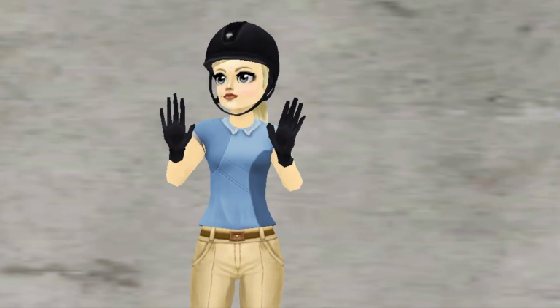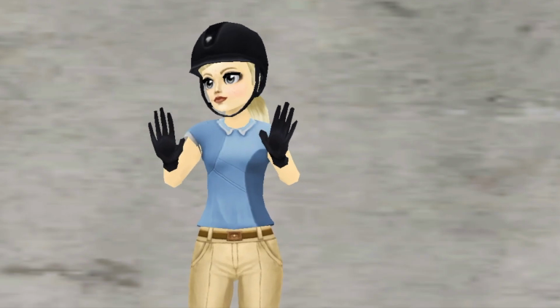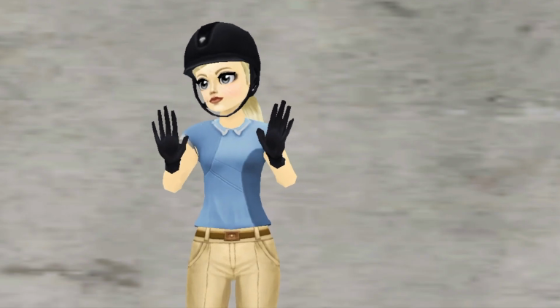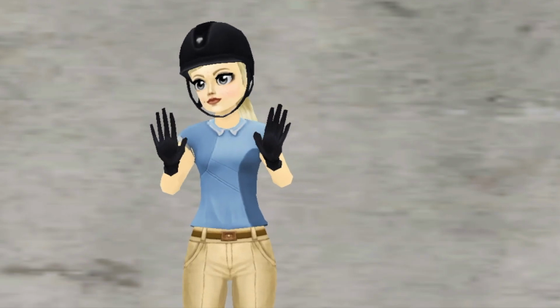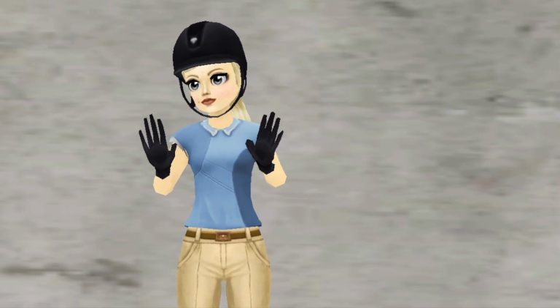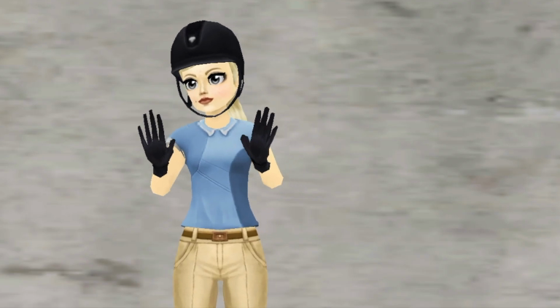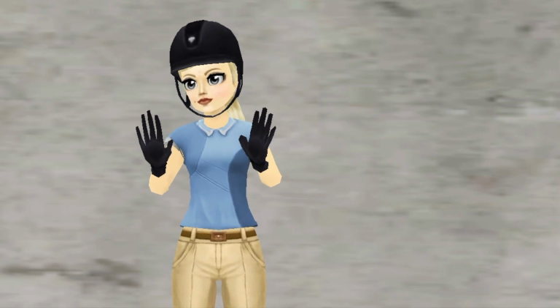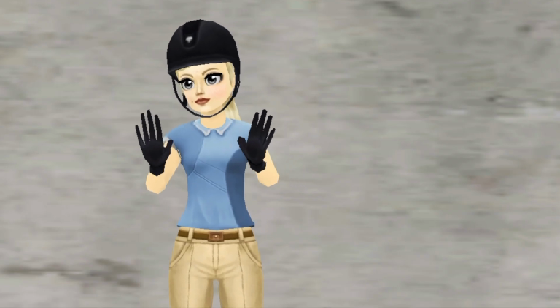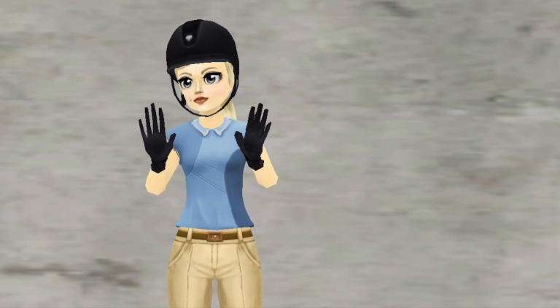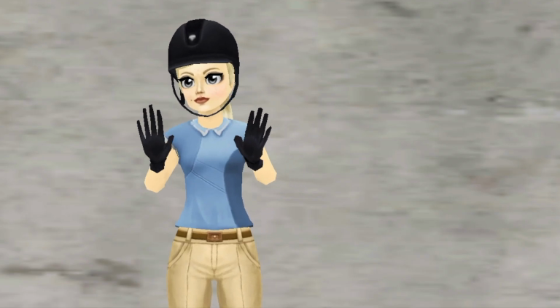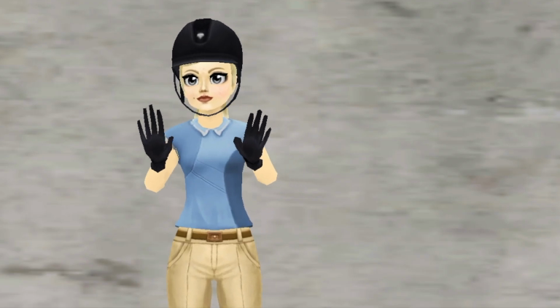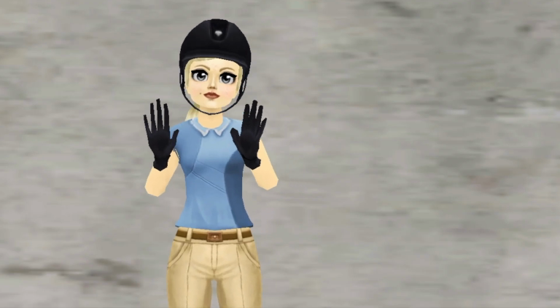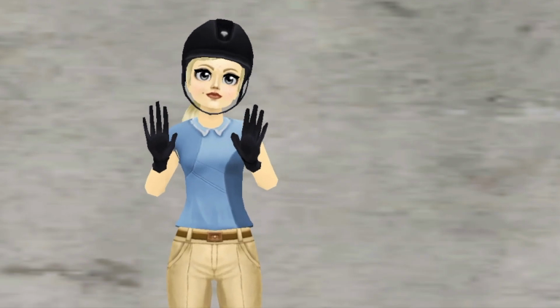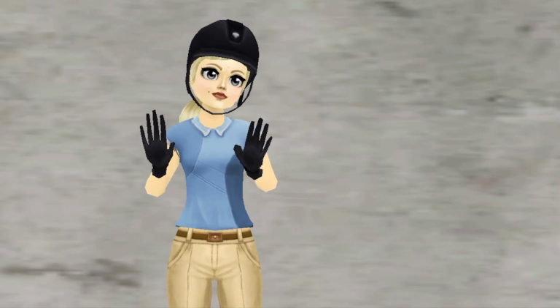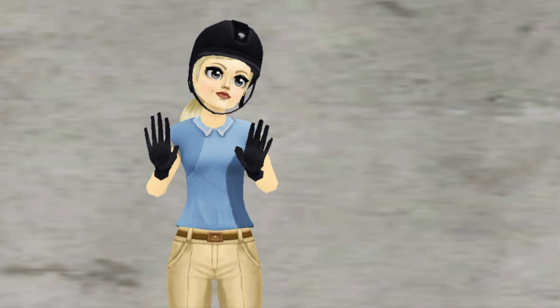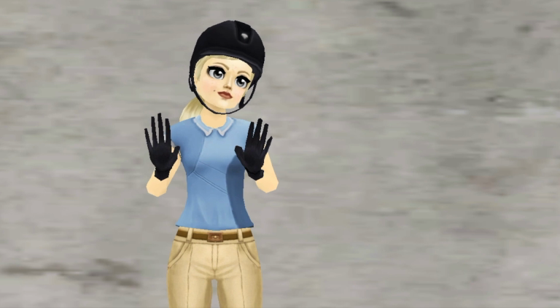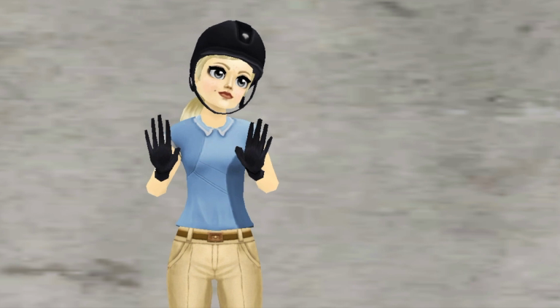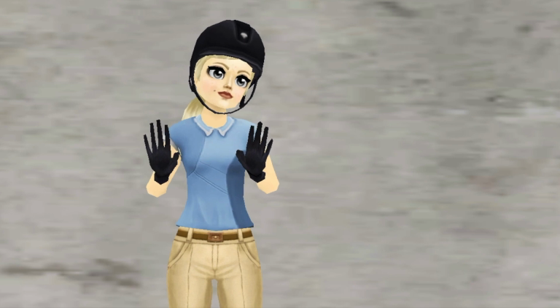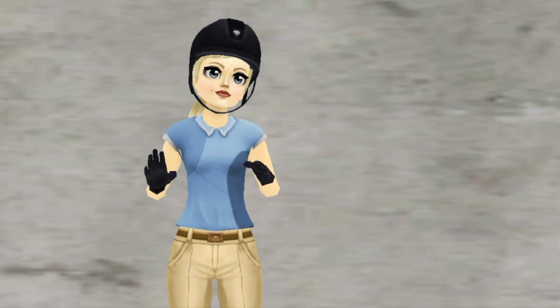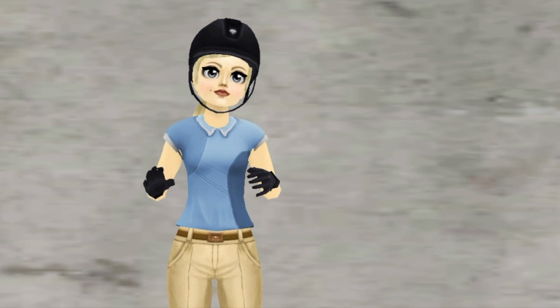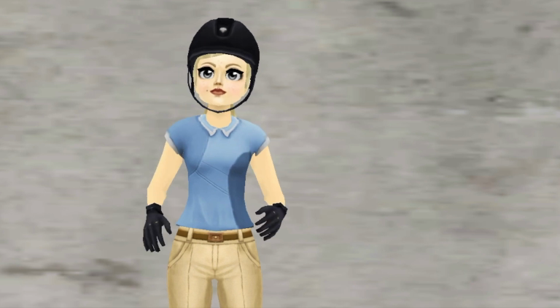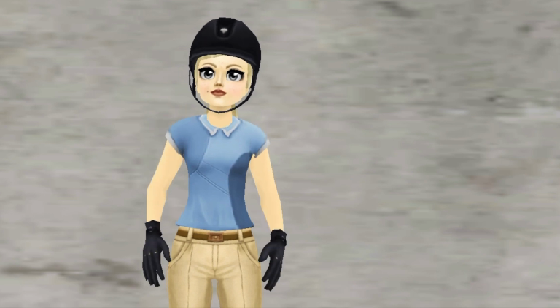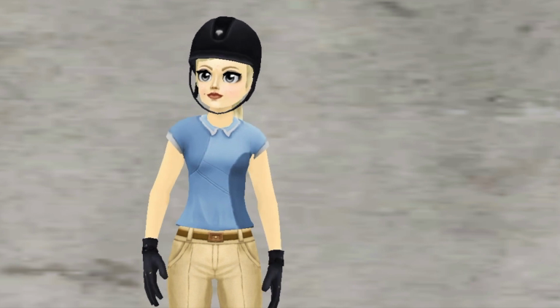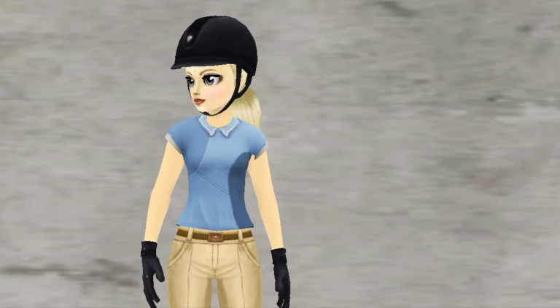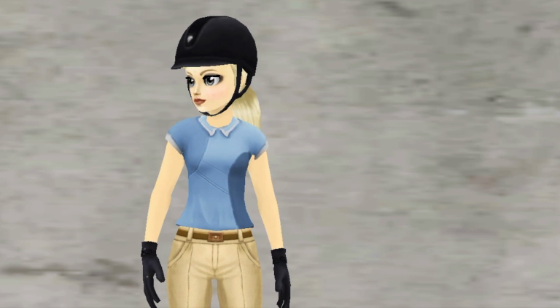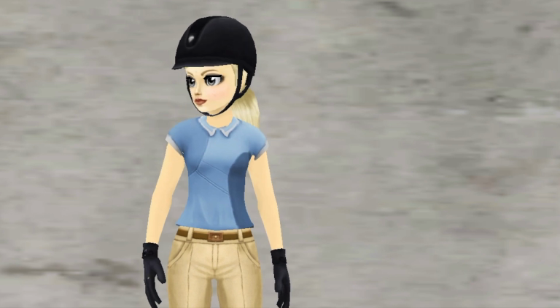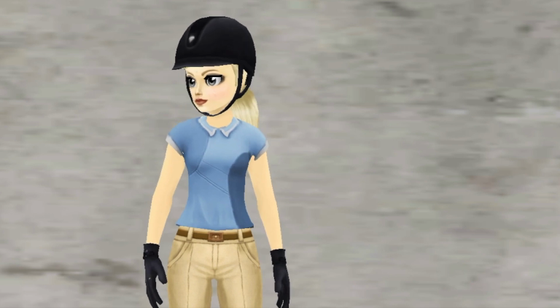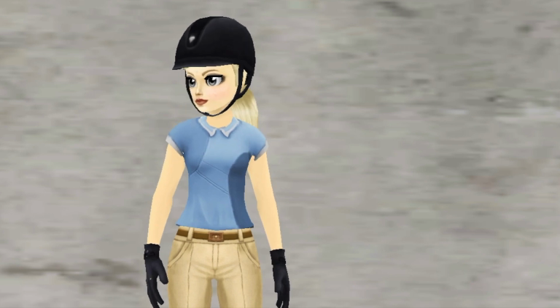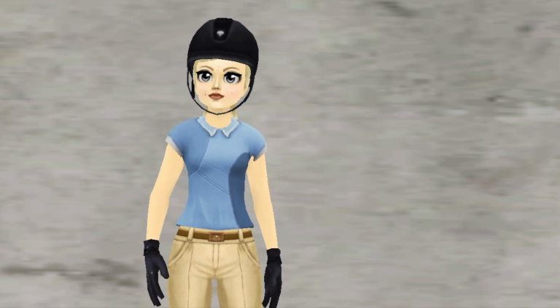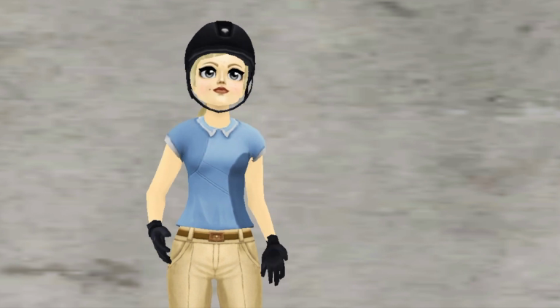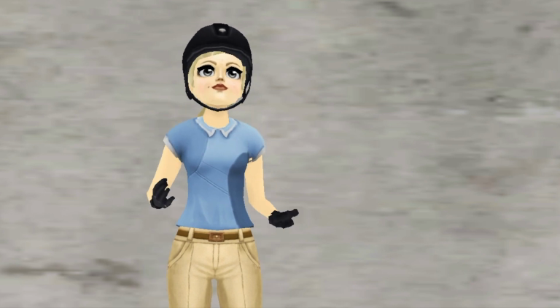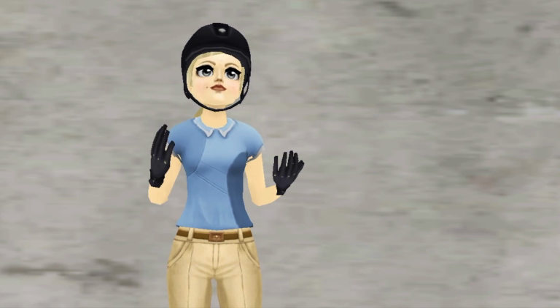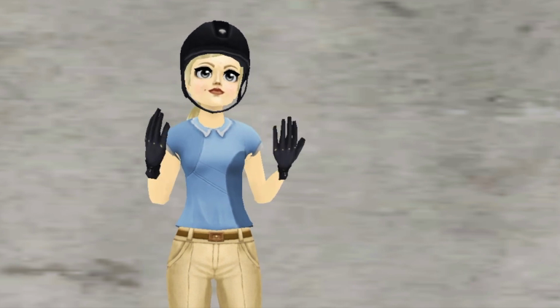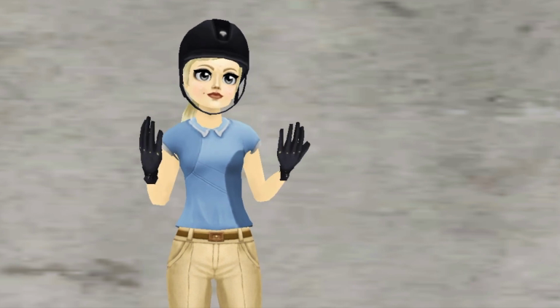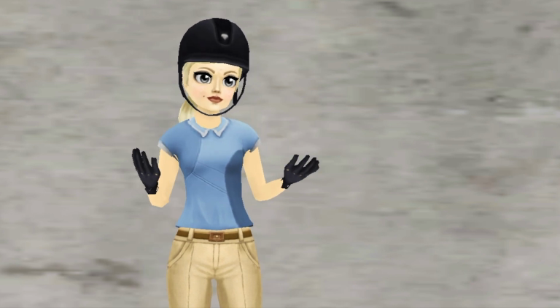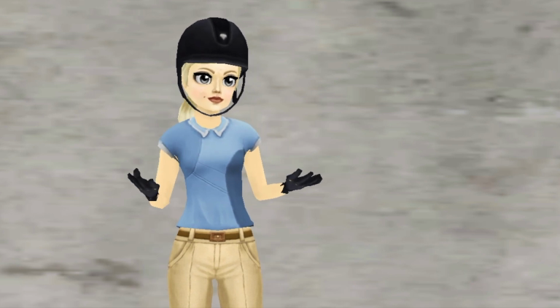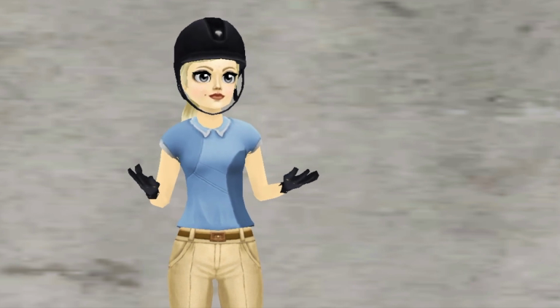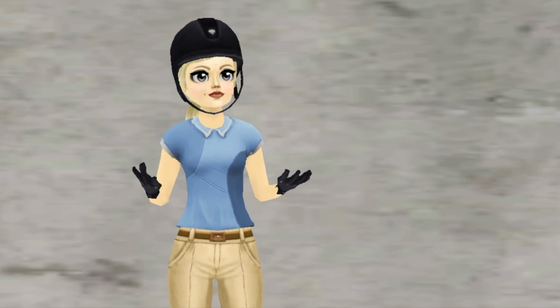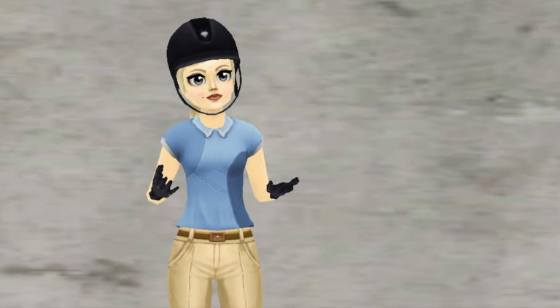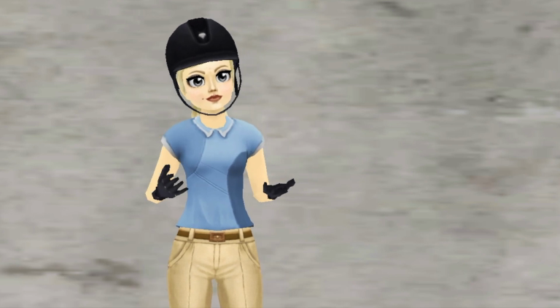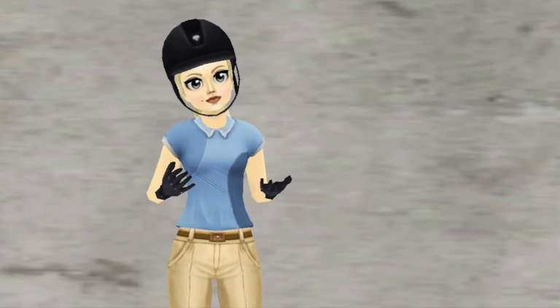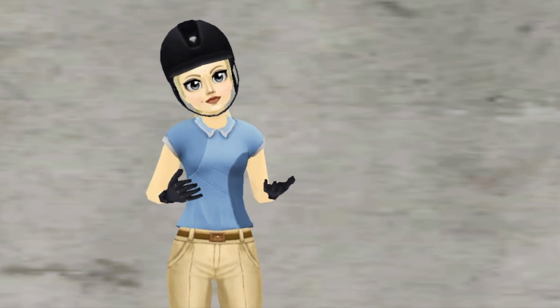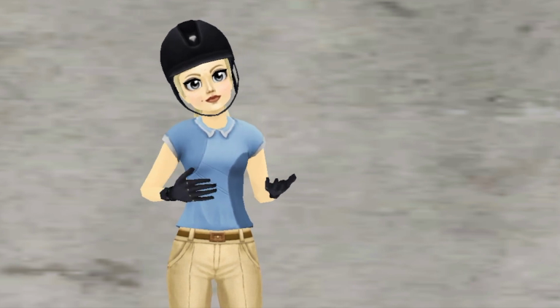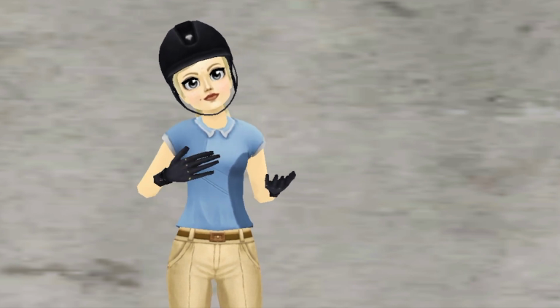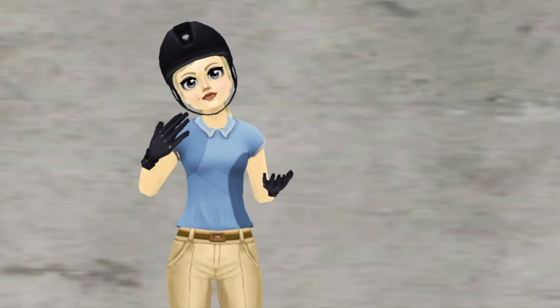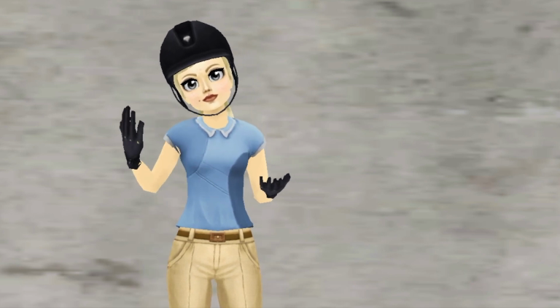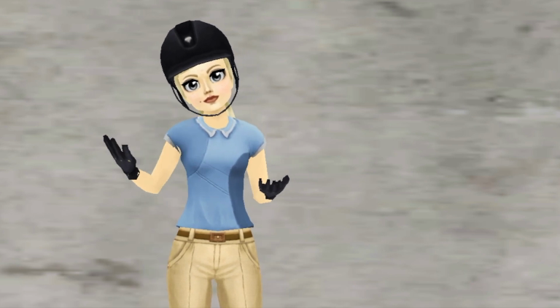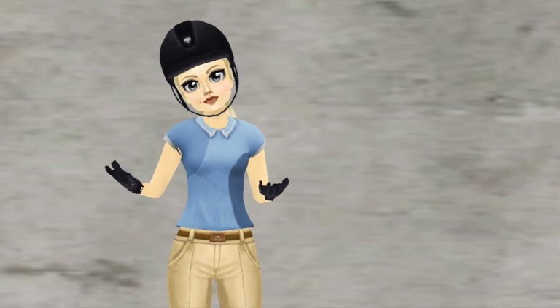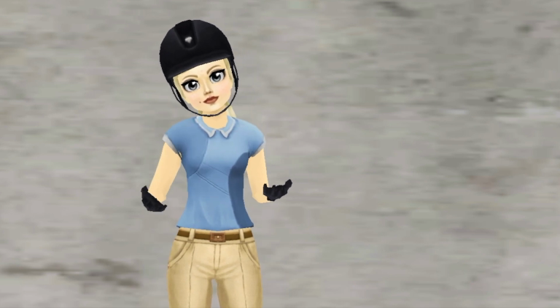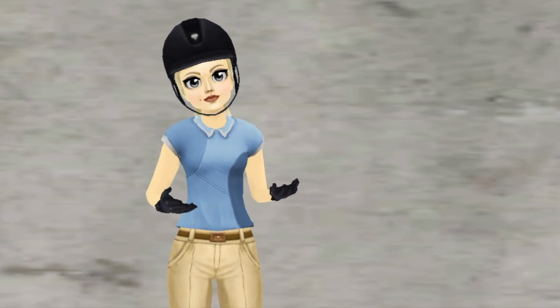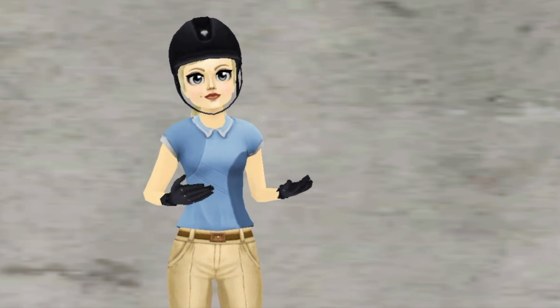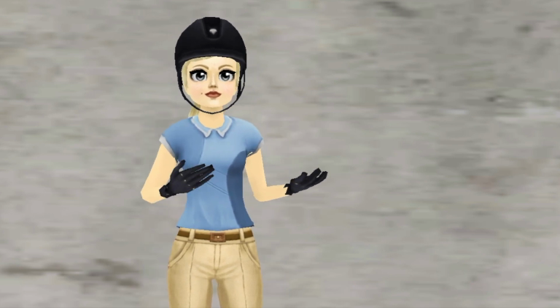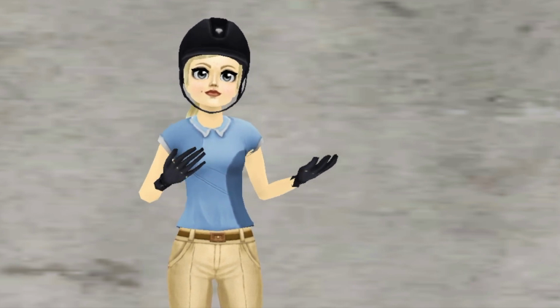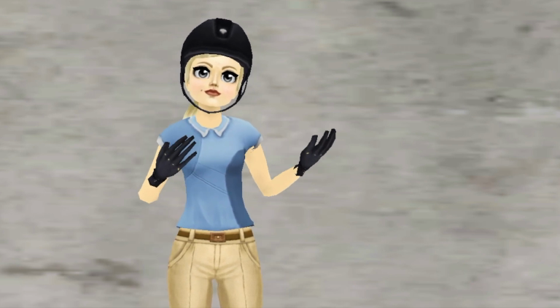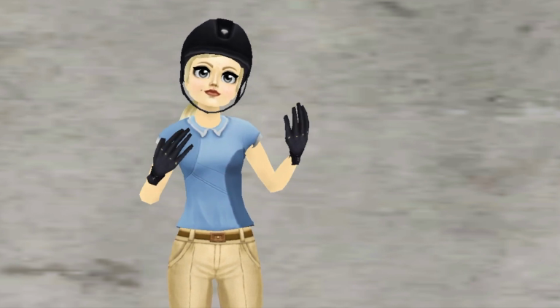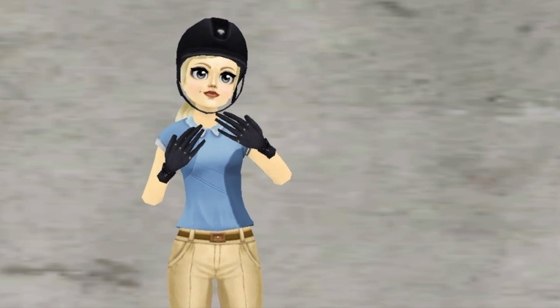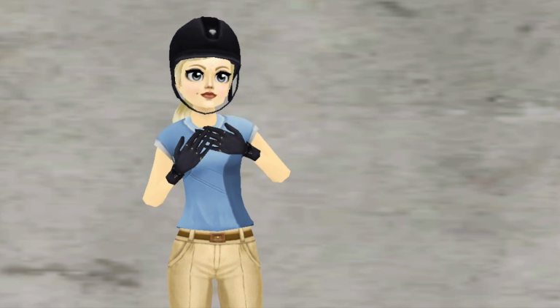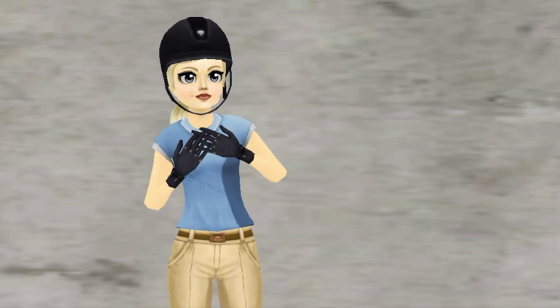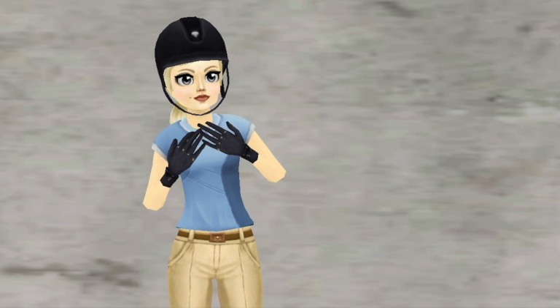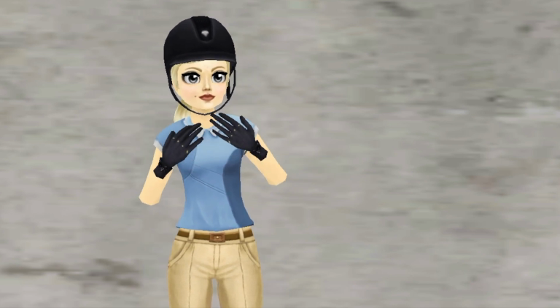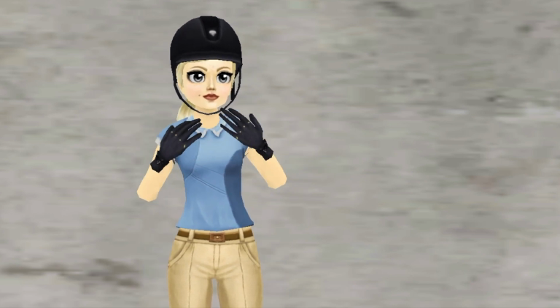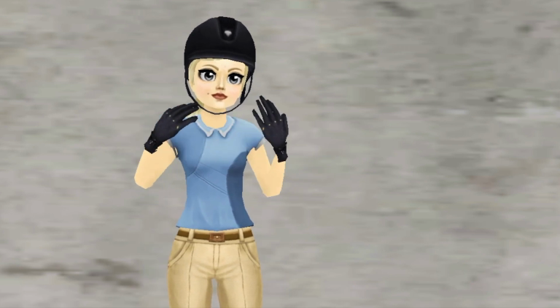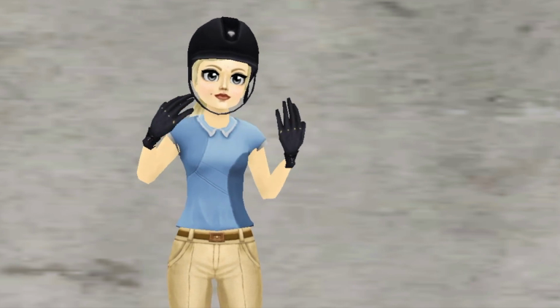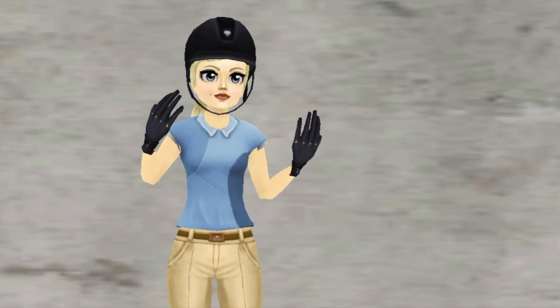I hope you enjoyed watching my ride on Bowie. He had a lot of fun today. Thank you so much for watching and I hope to see you soon.